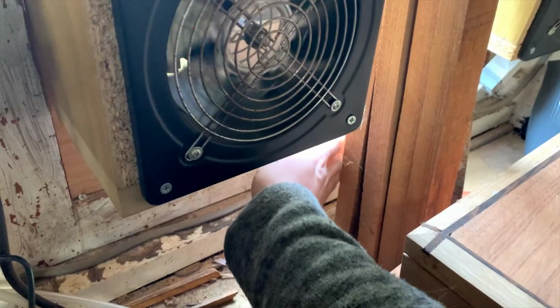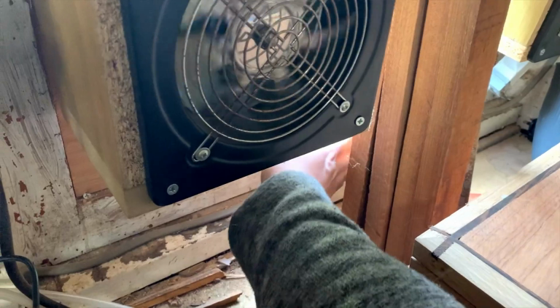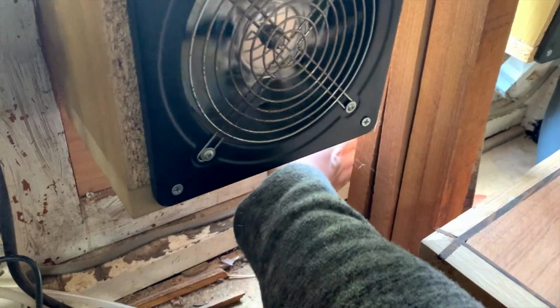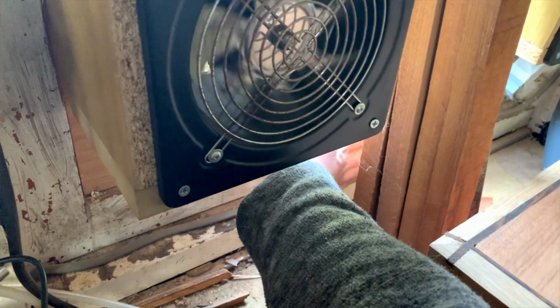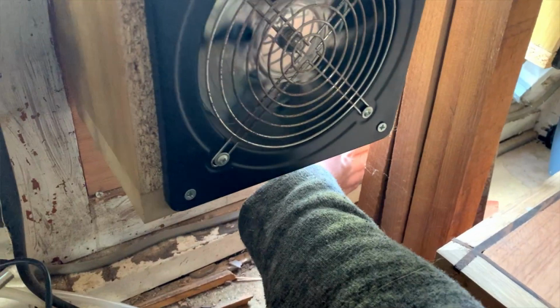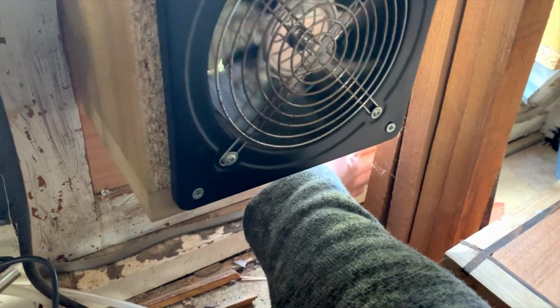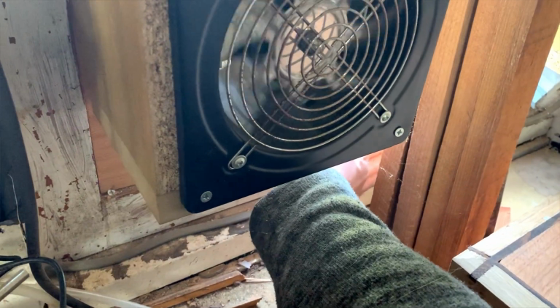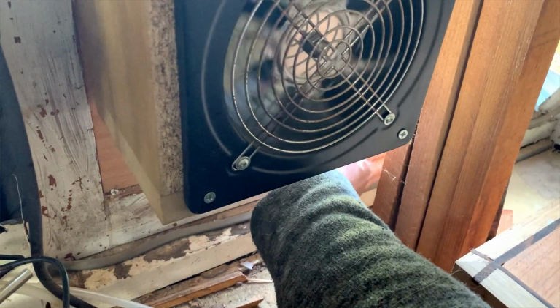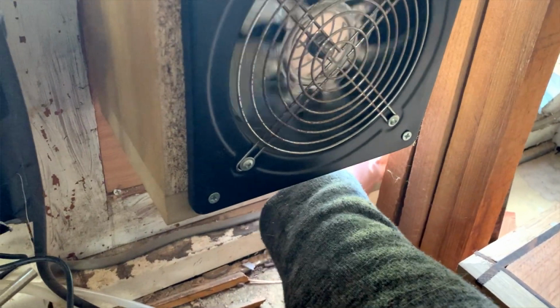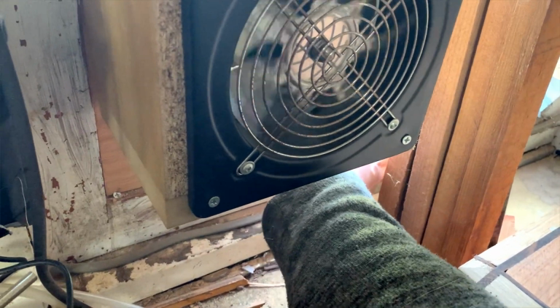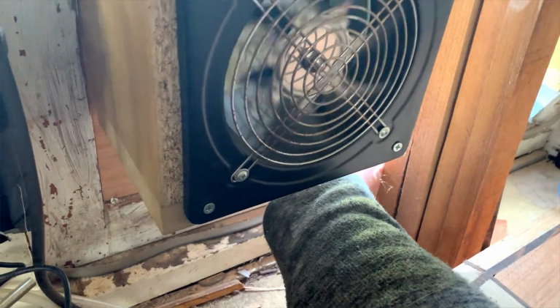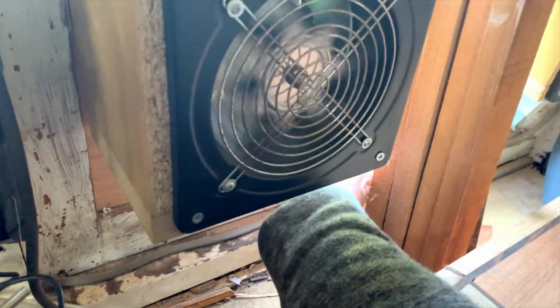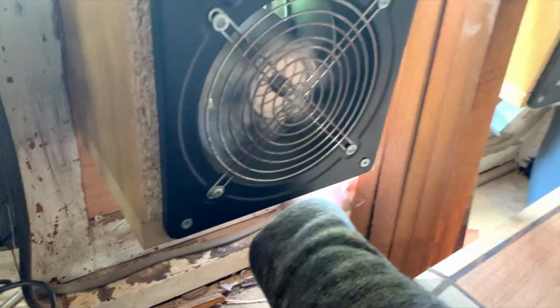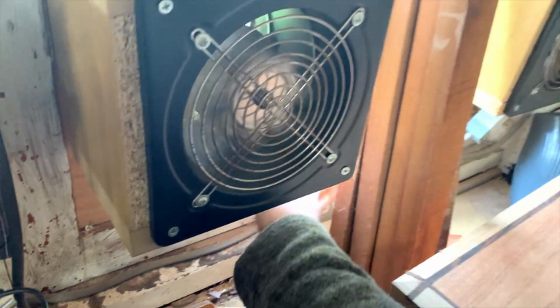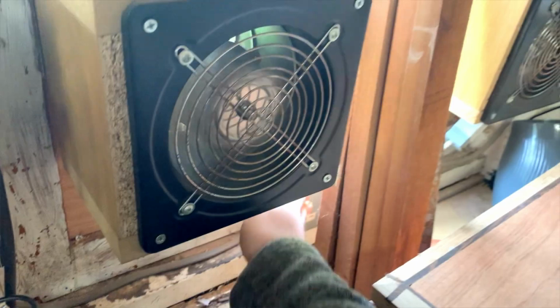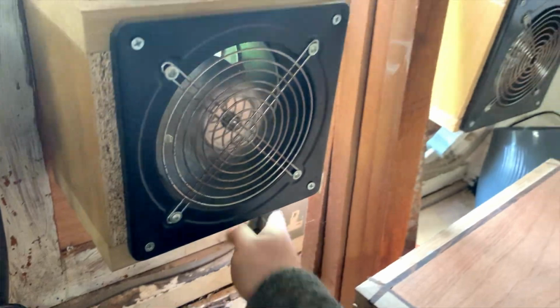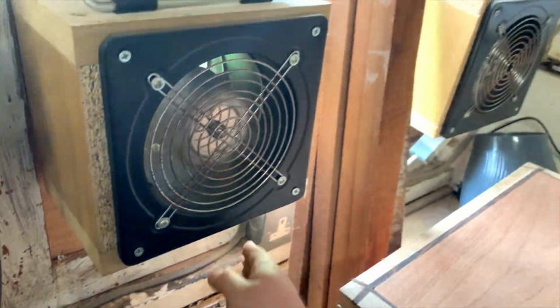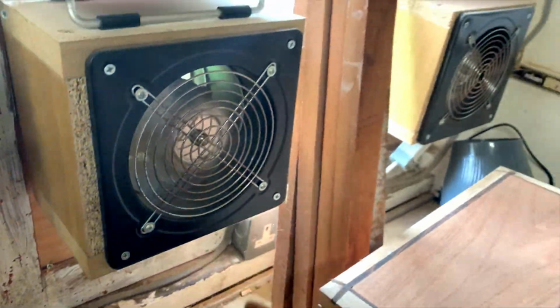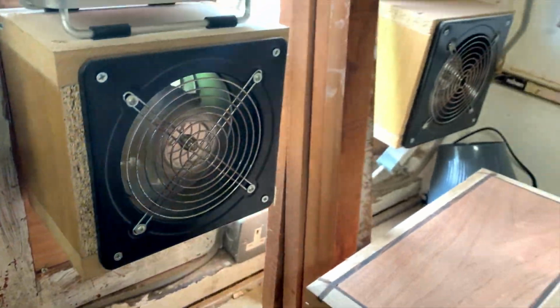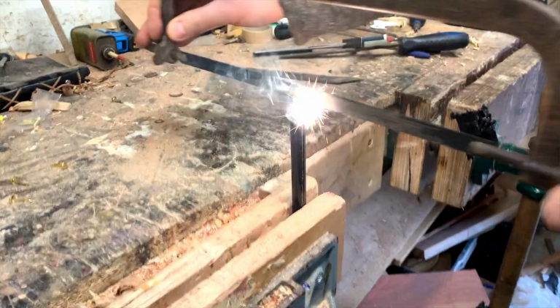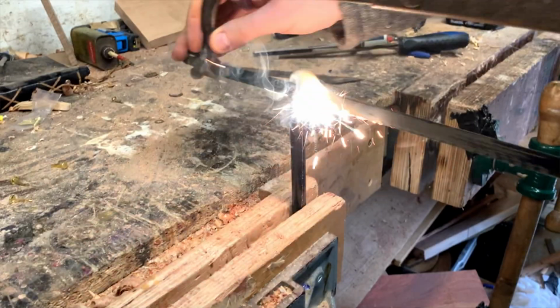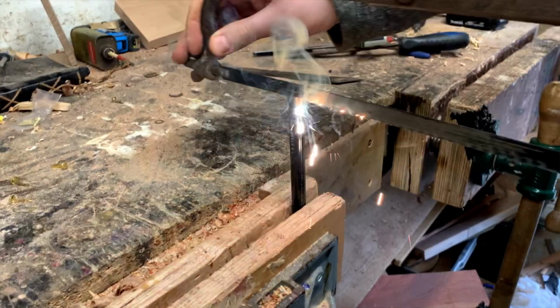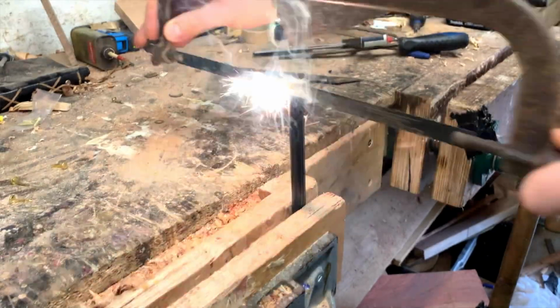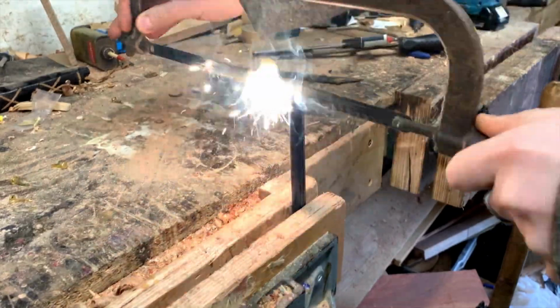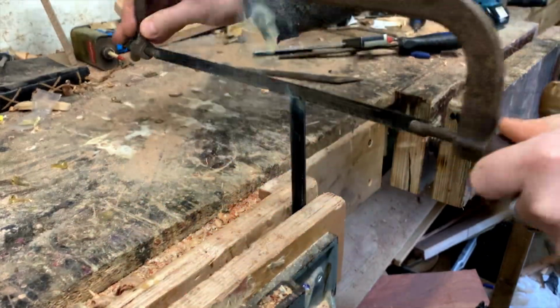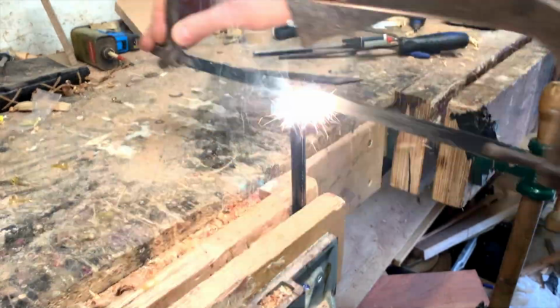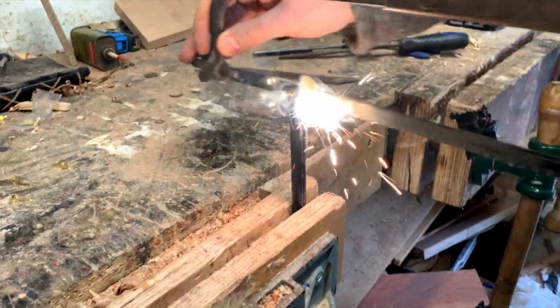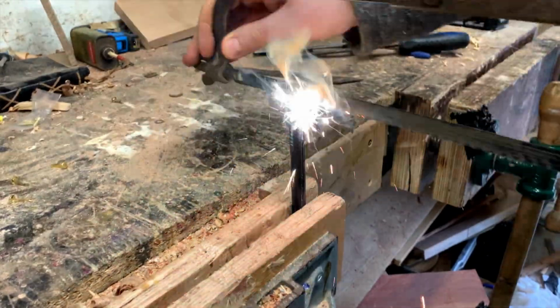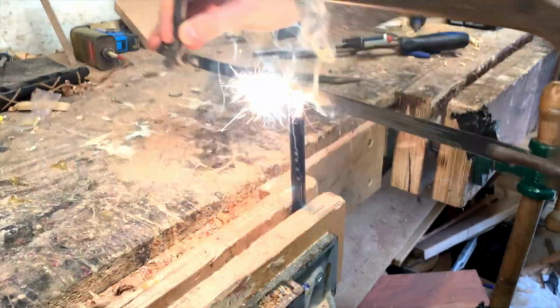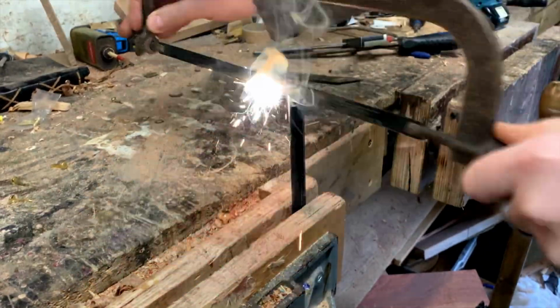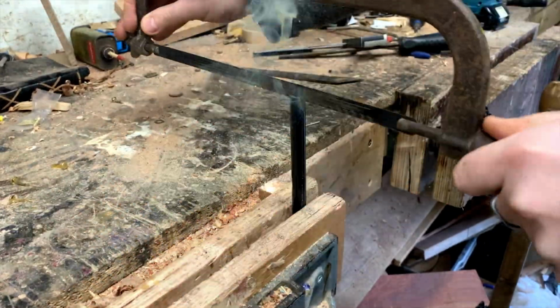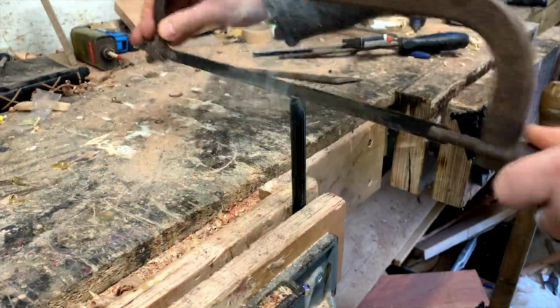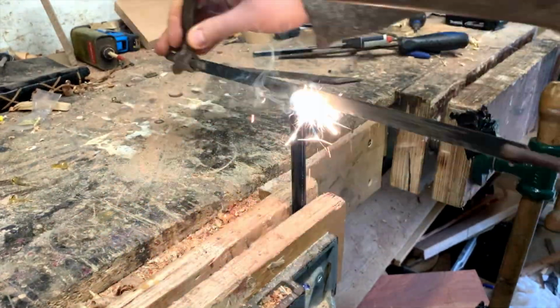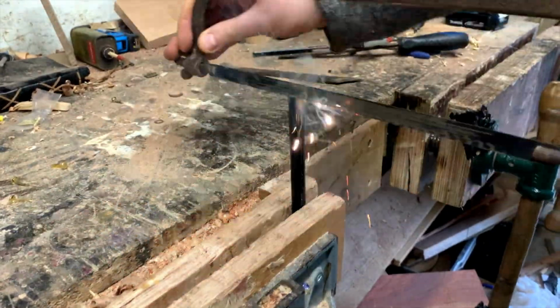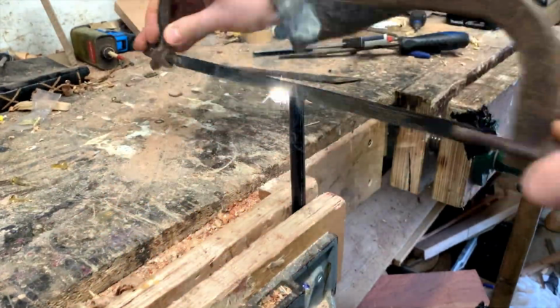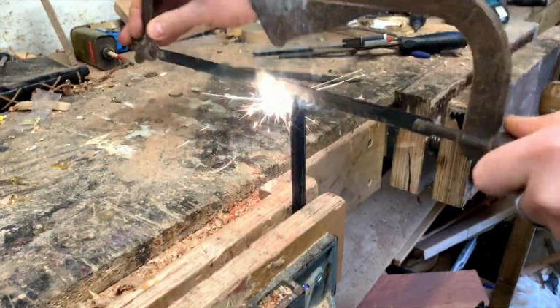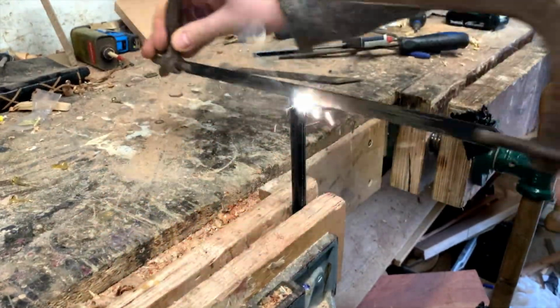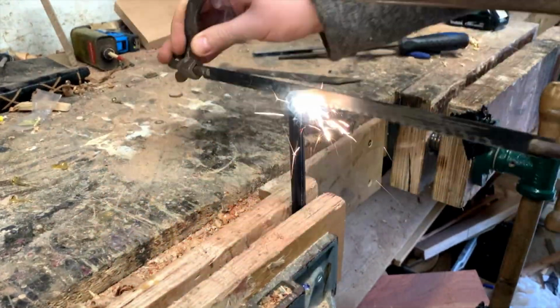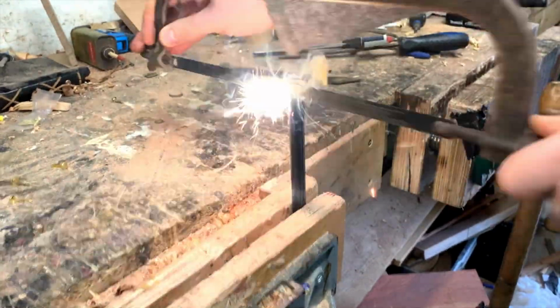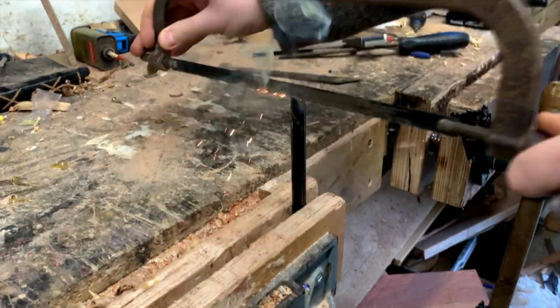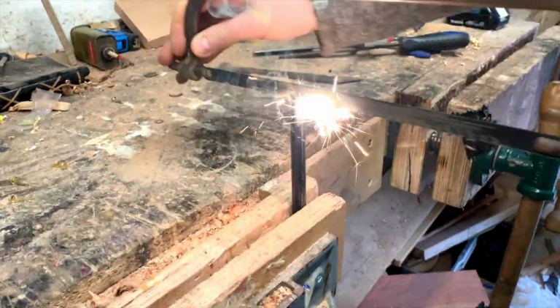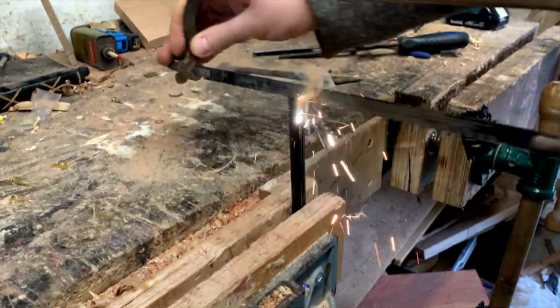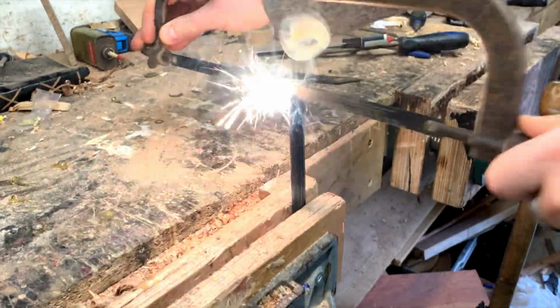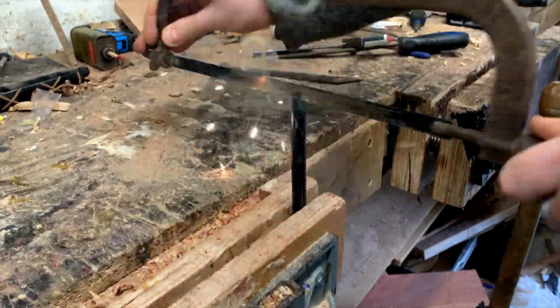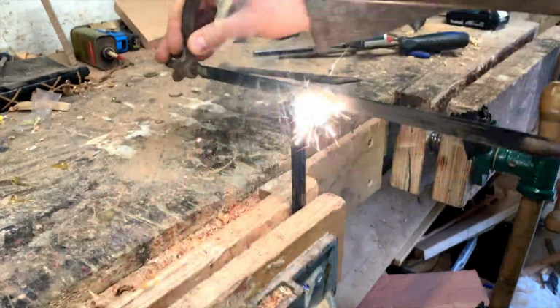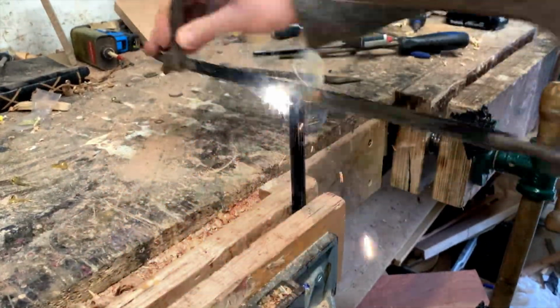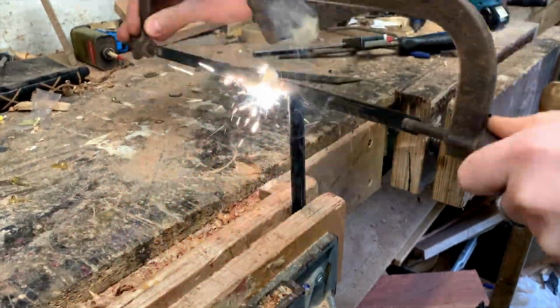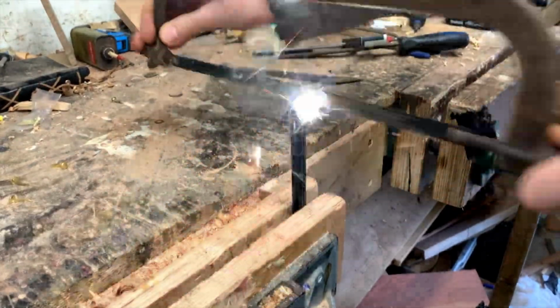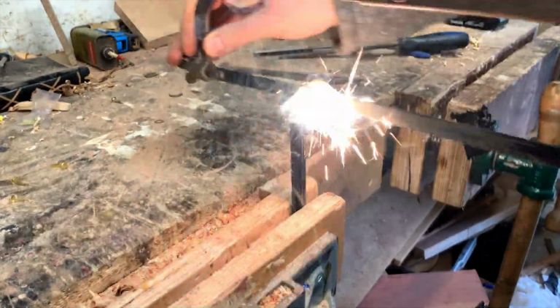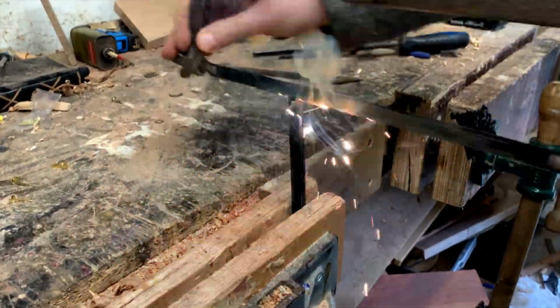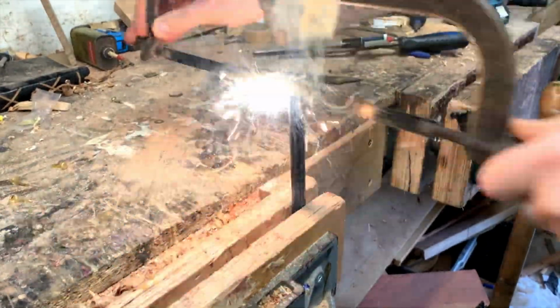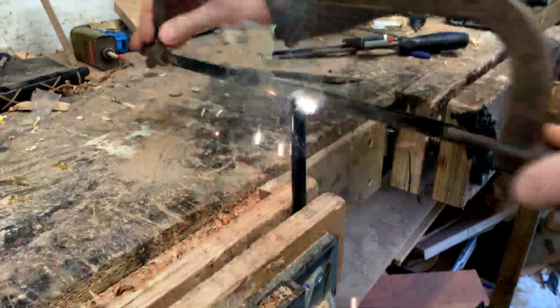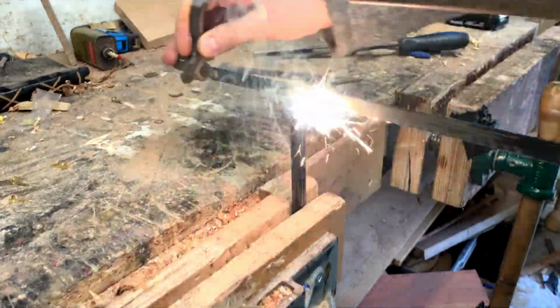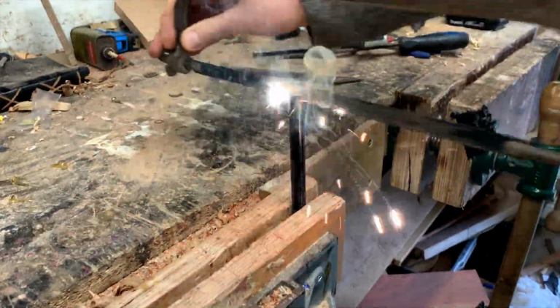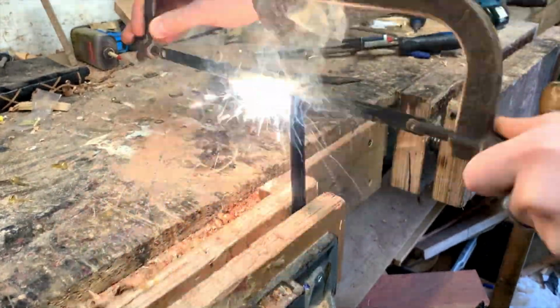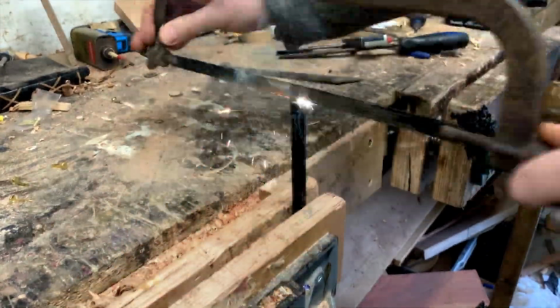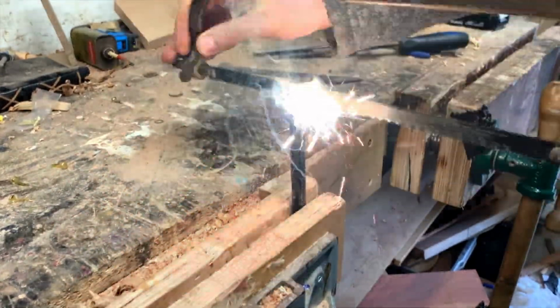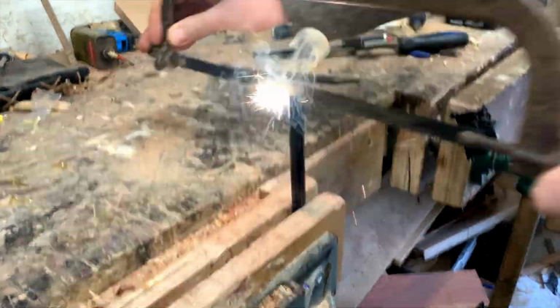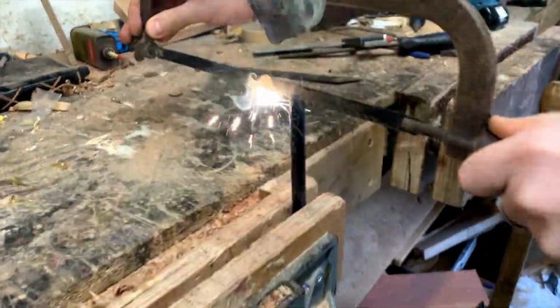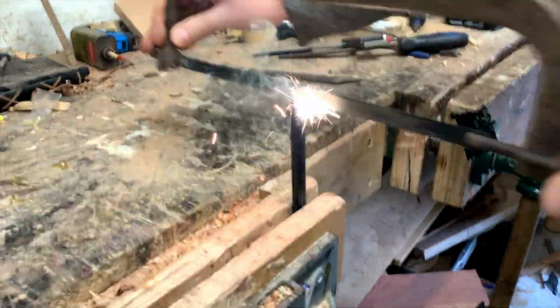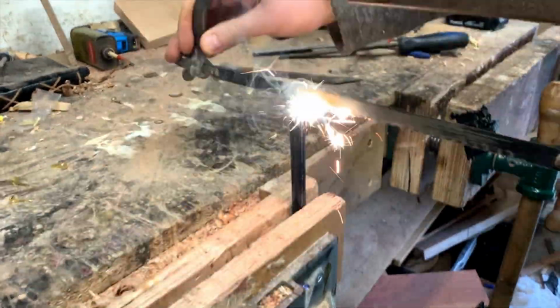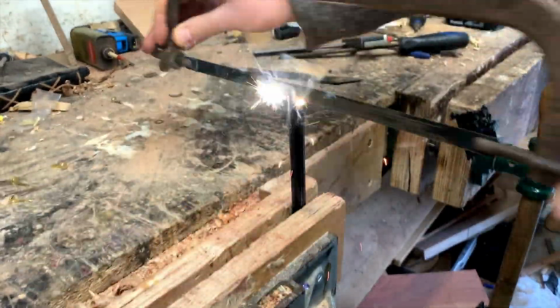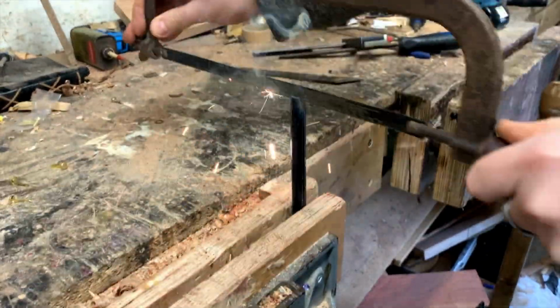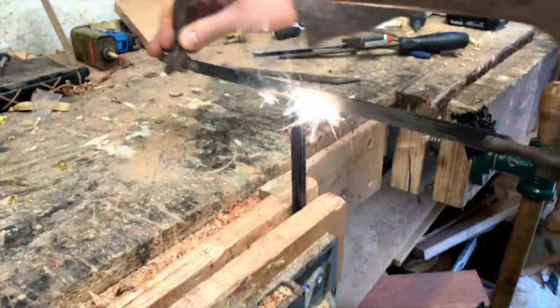So I turned on the extractor fan and continued with a larger saw, and then I realized that was dumb and I should probably just do it outside.